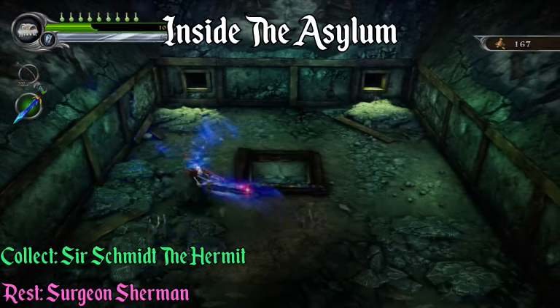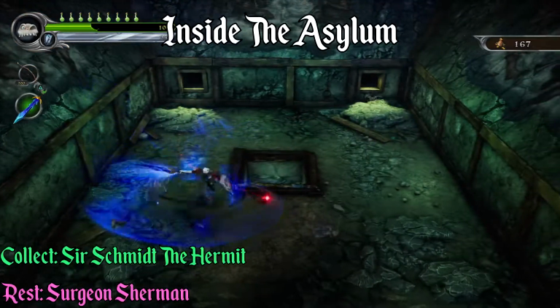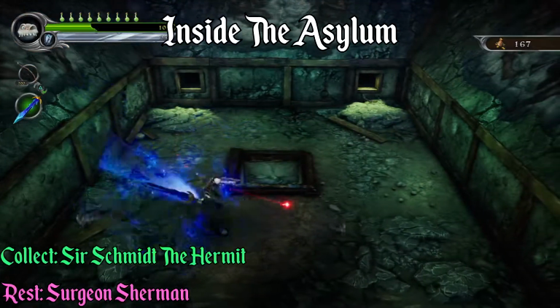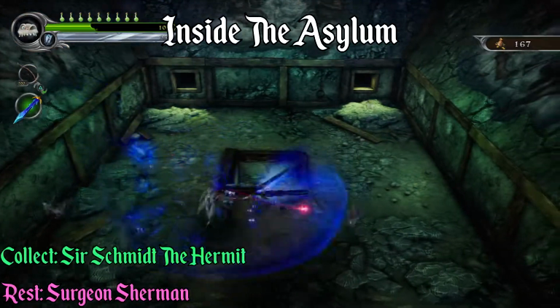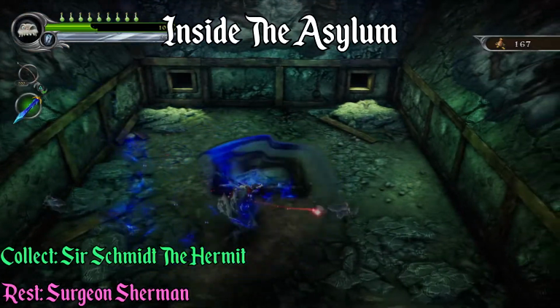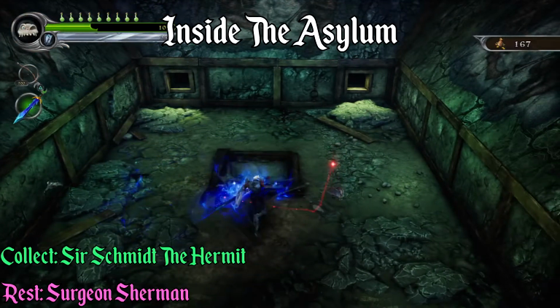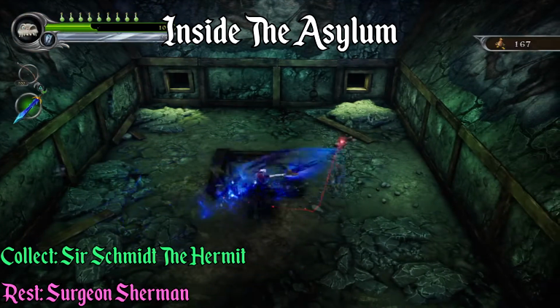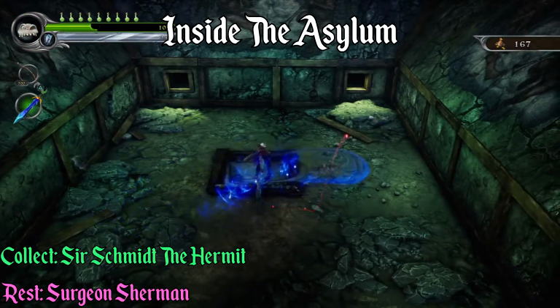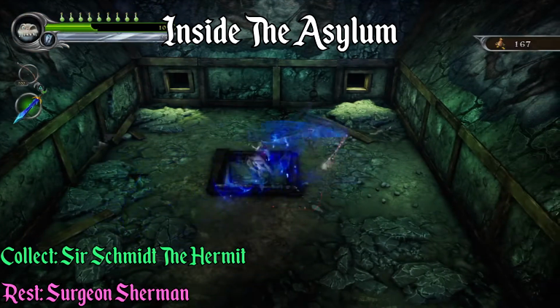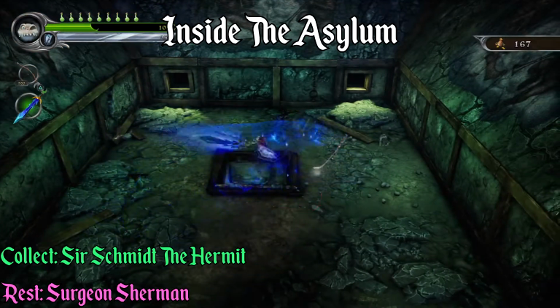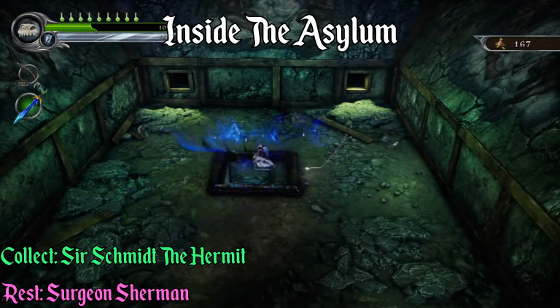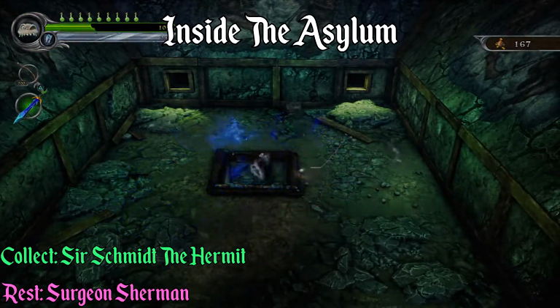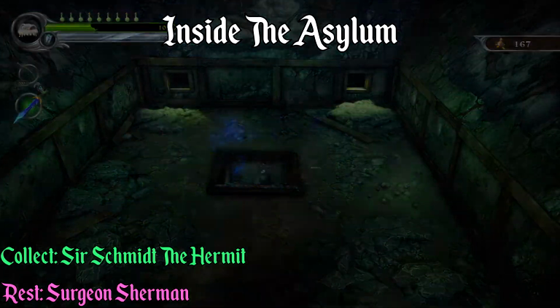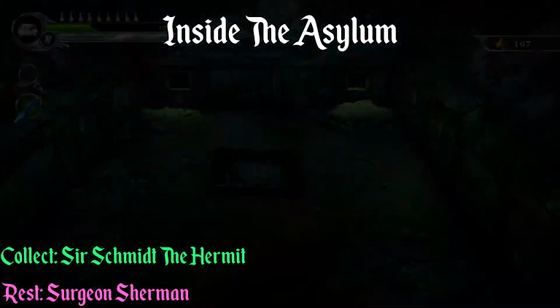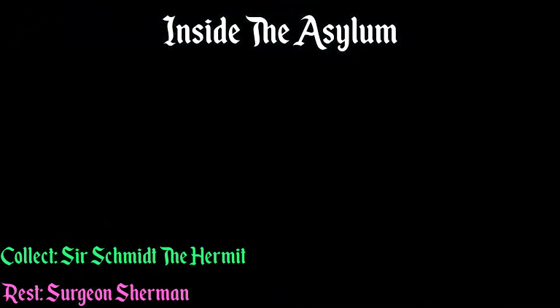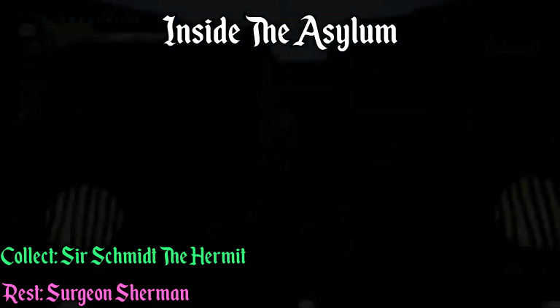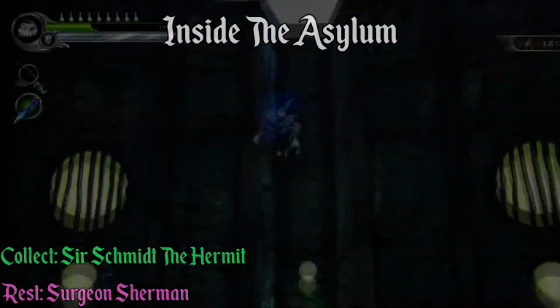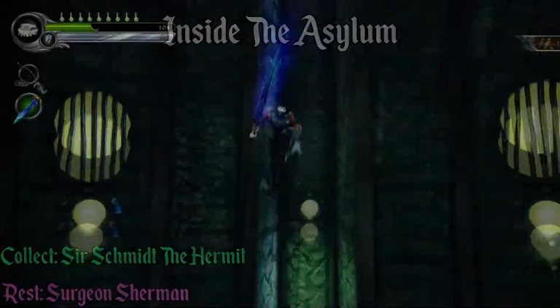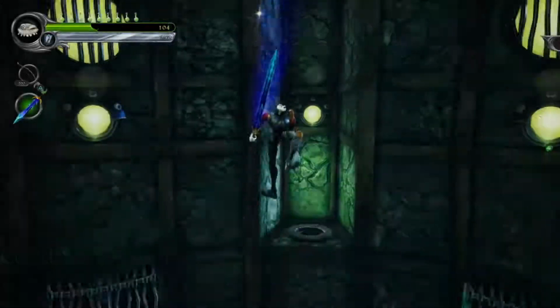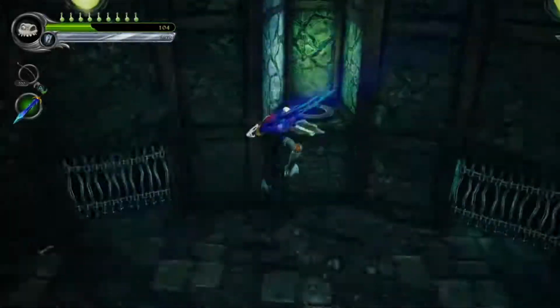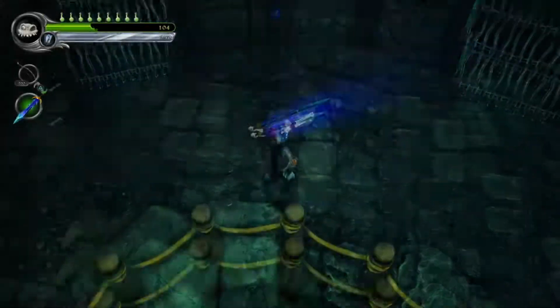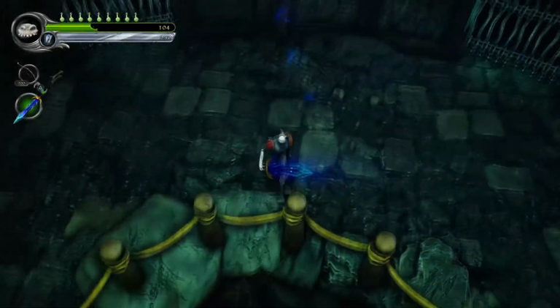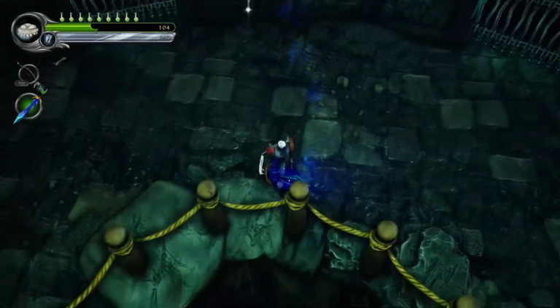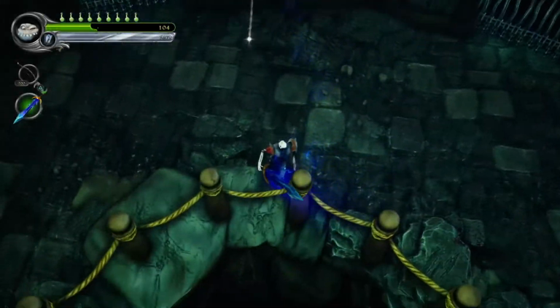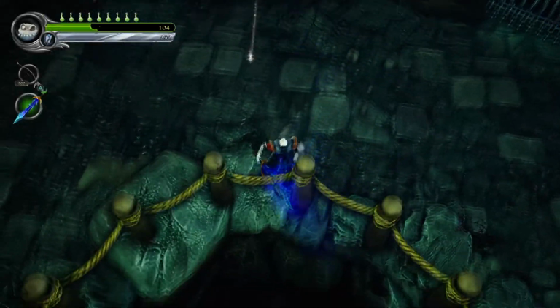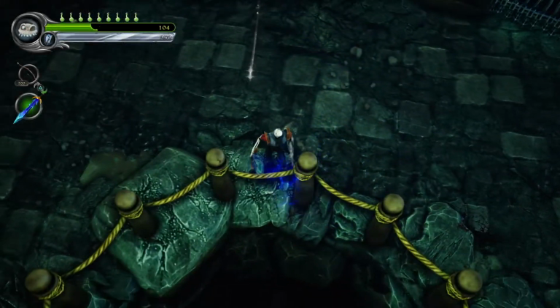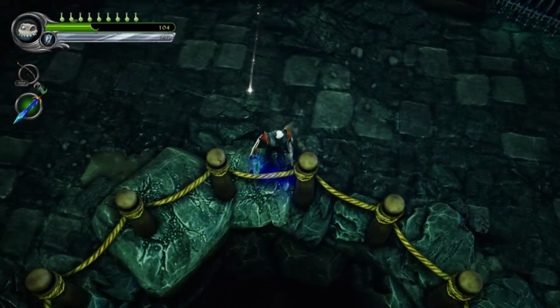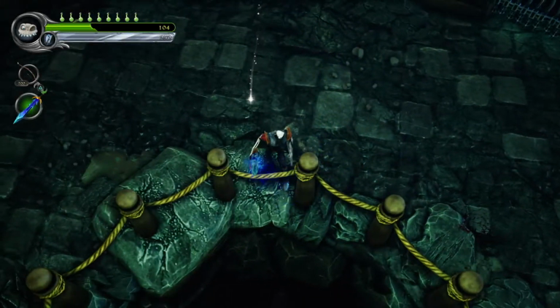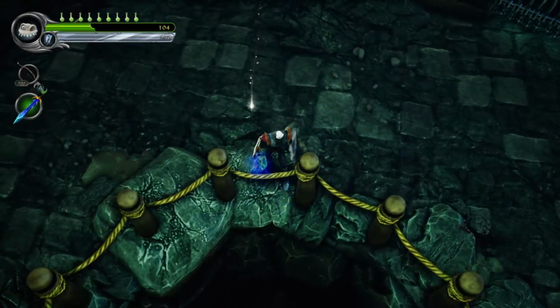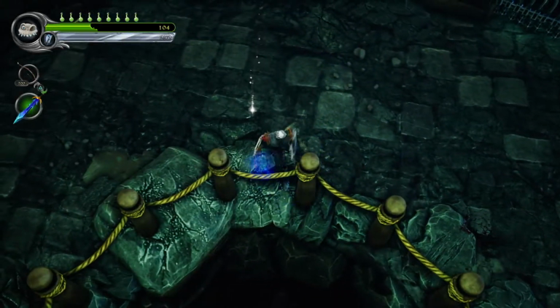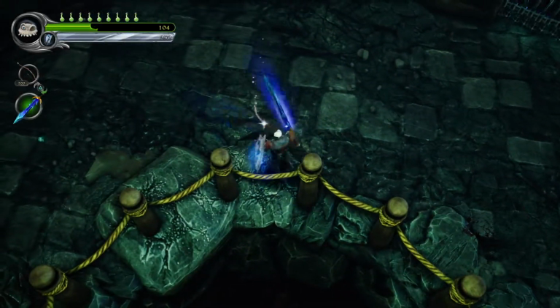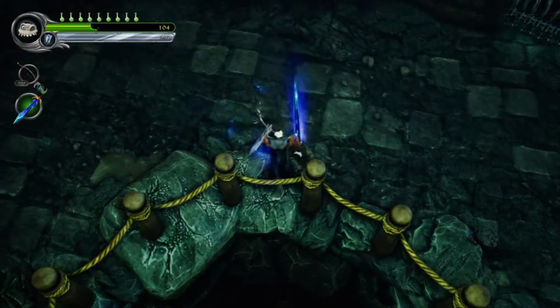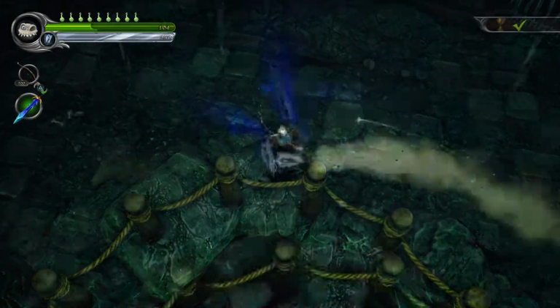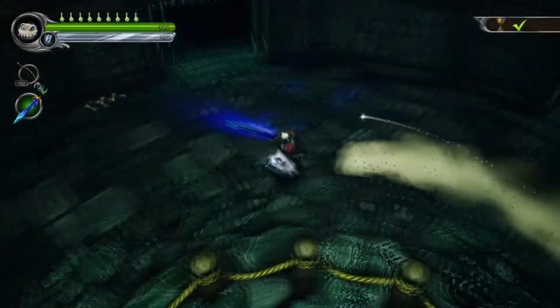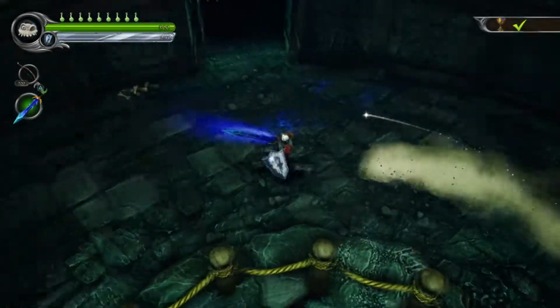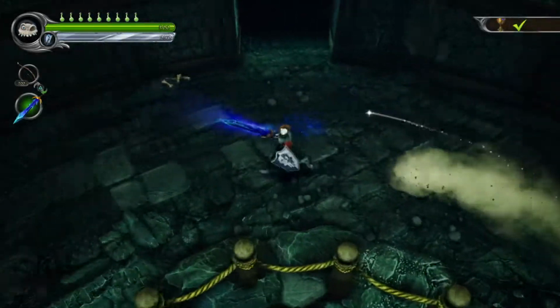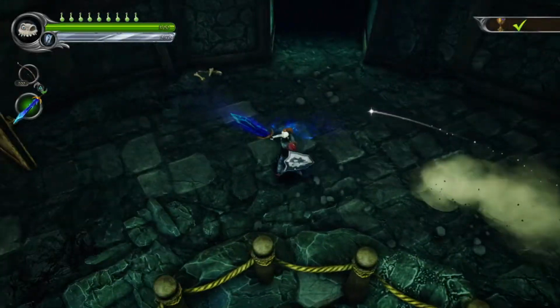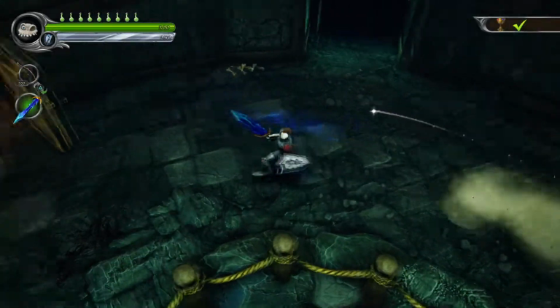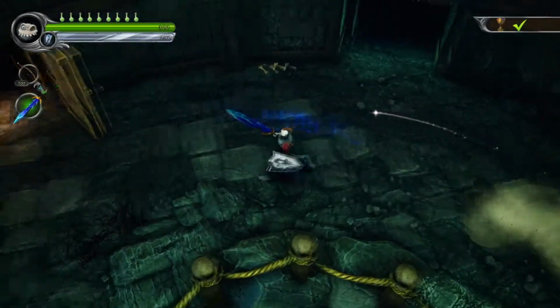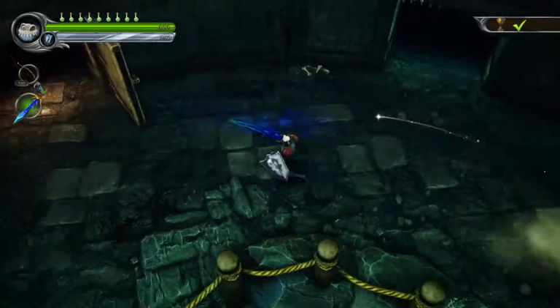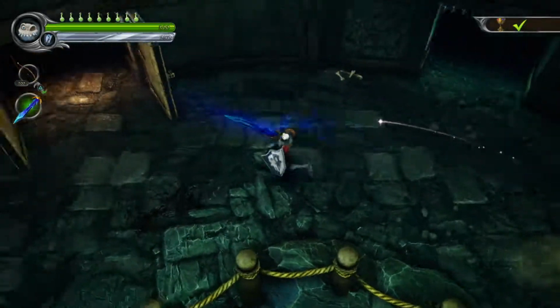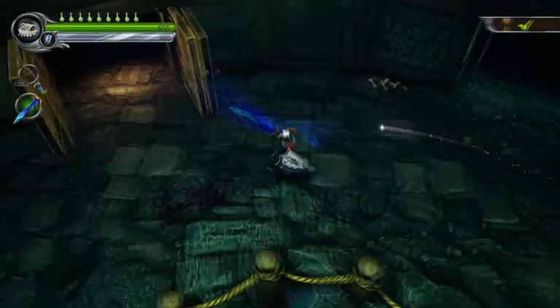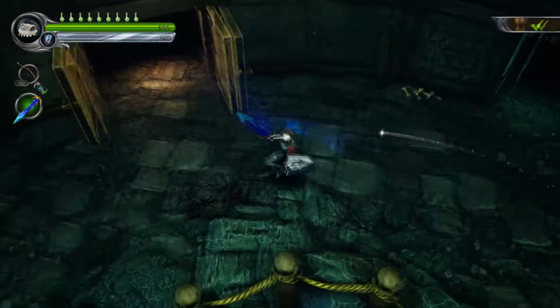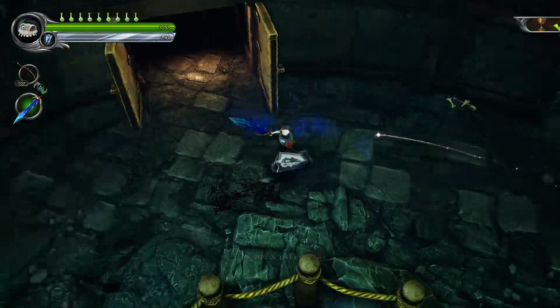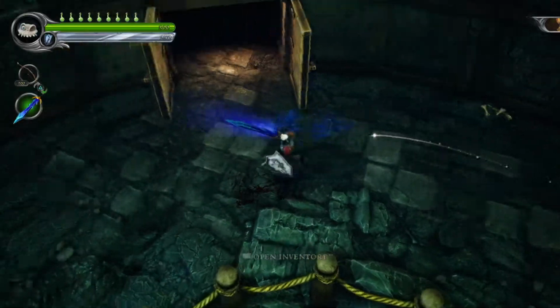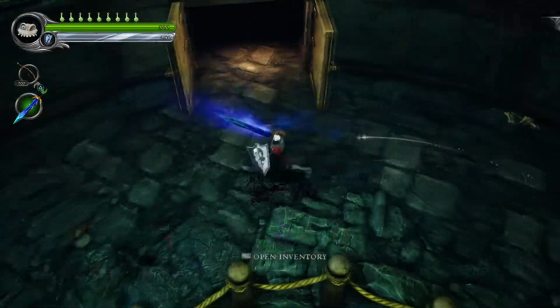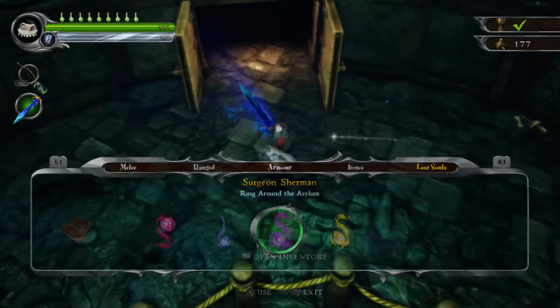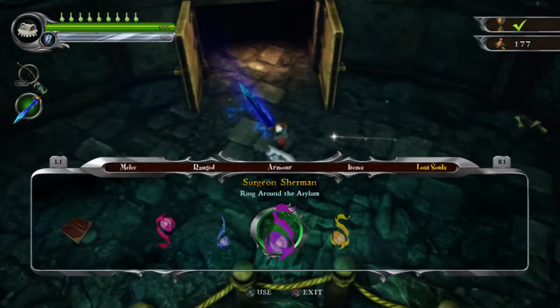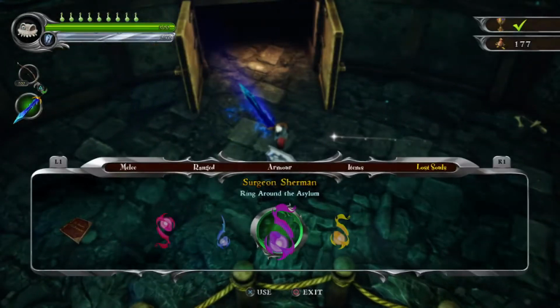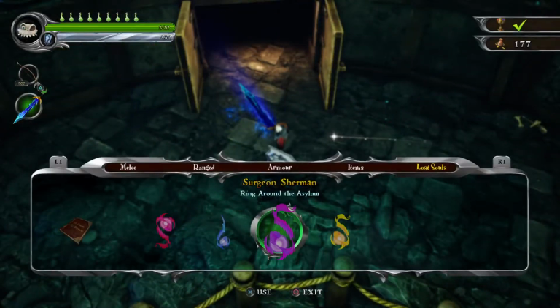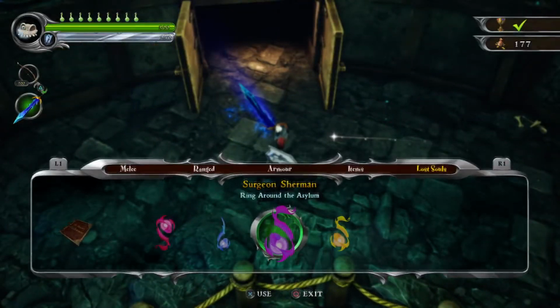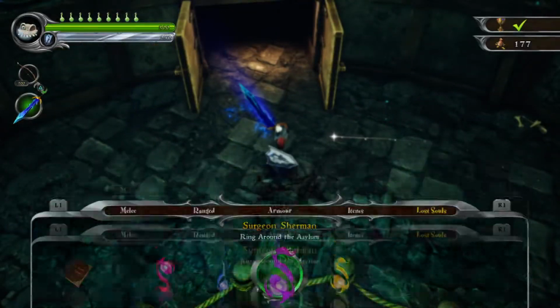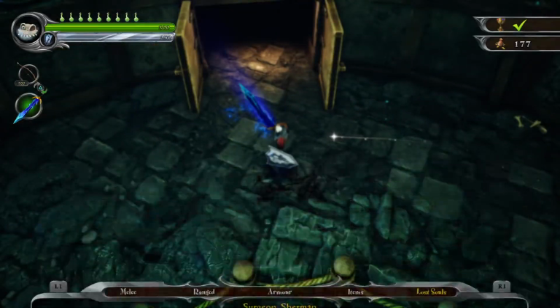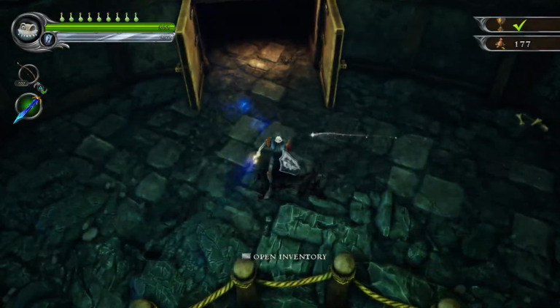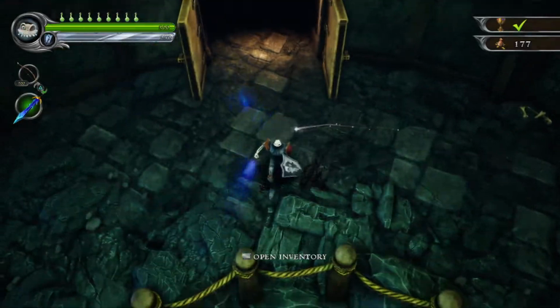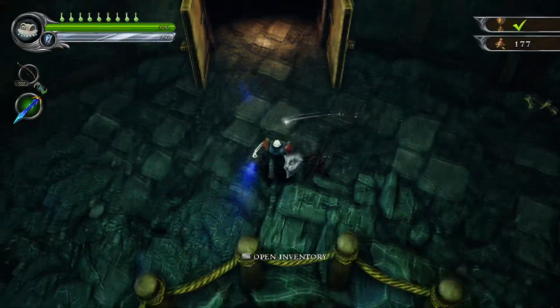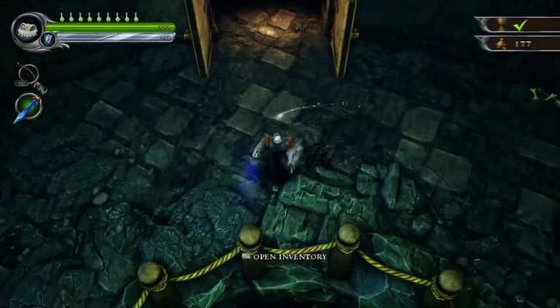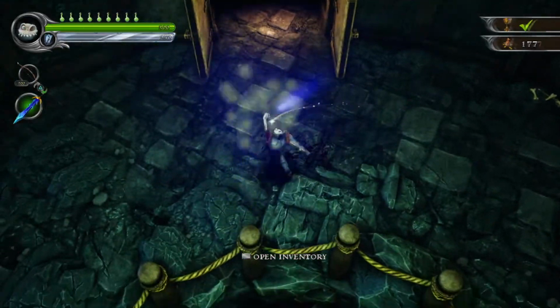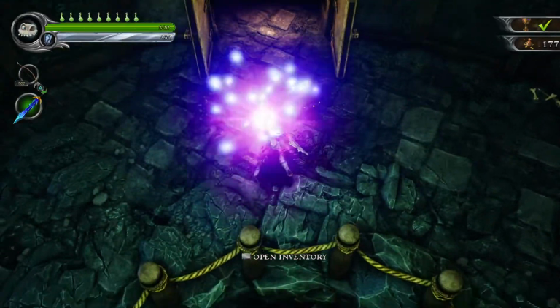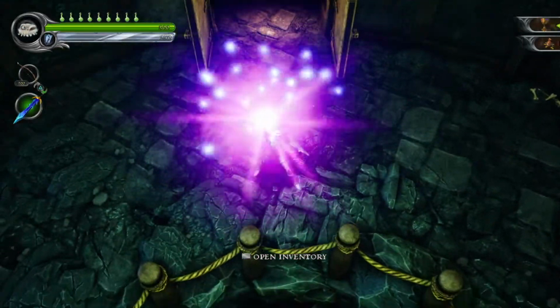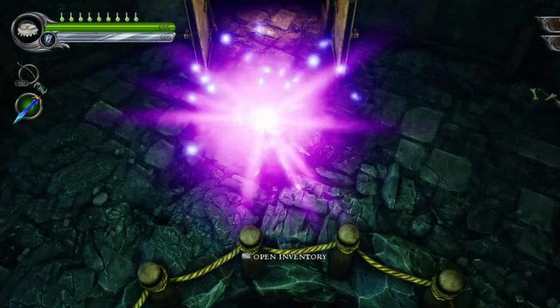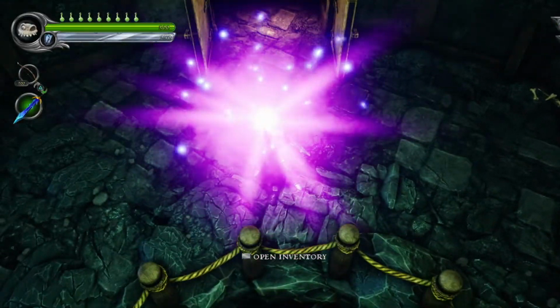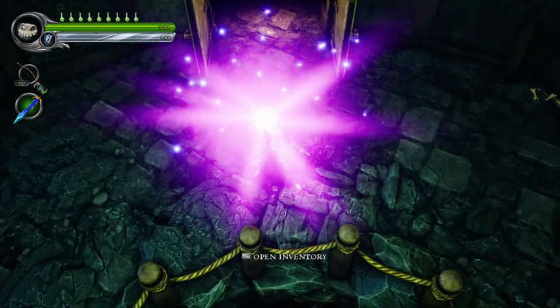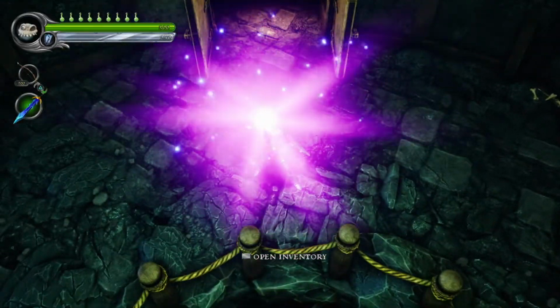Inside this island, once you pass the room with all the bats, the next area will have a big hole in the middle of the room. Use the soul right in front of the exit door.